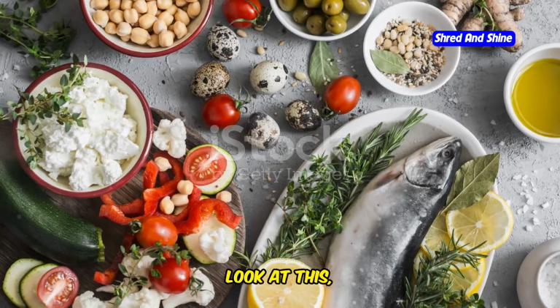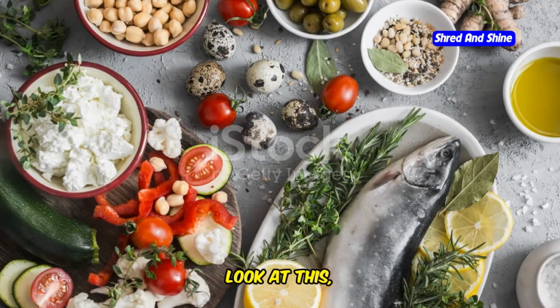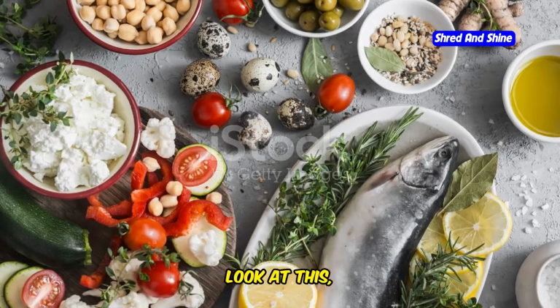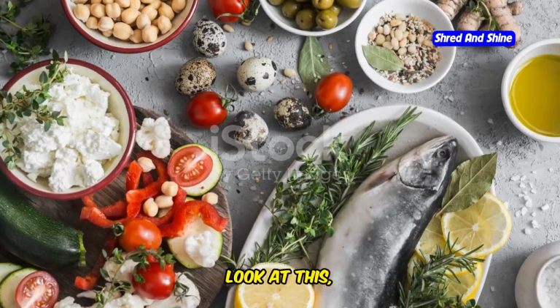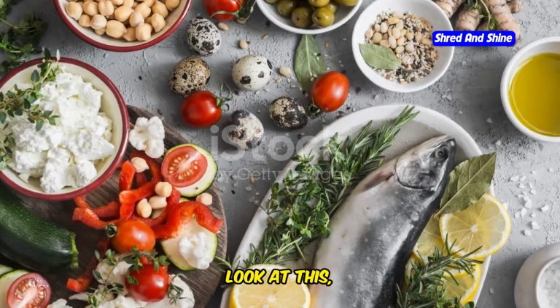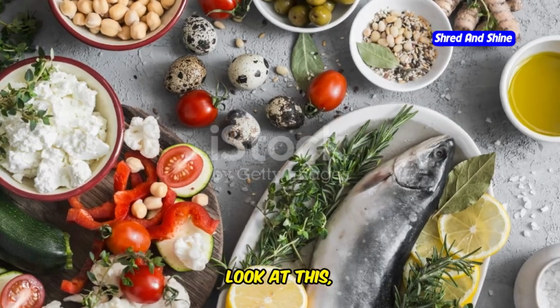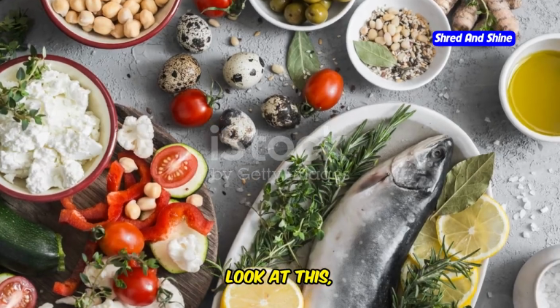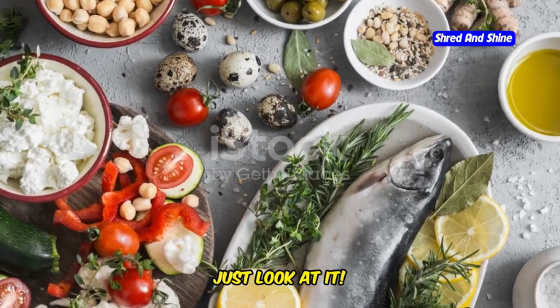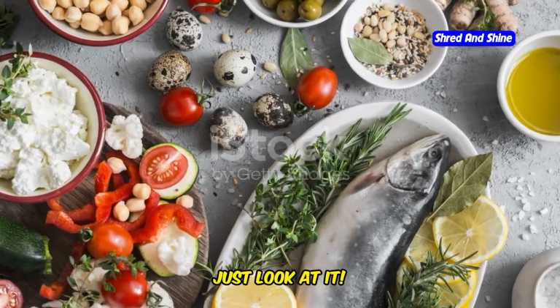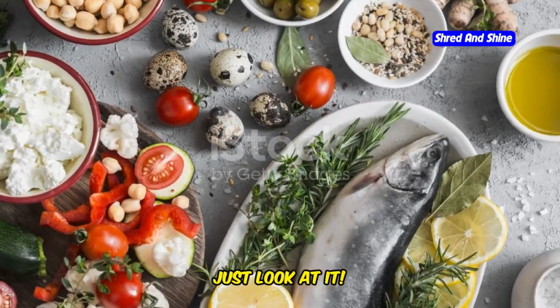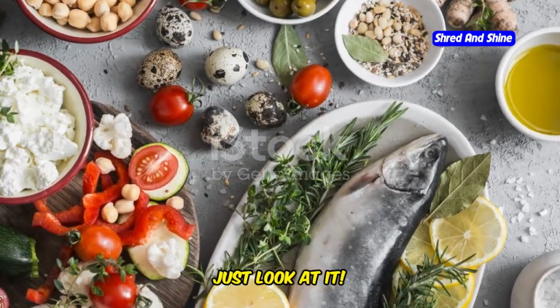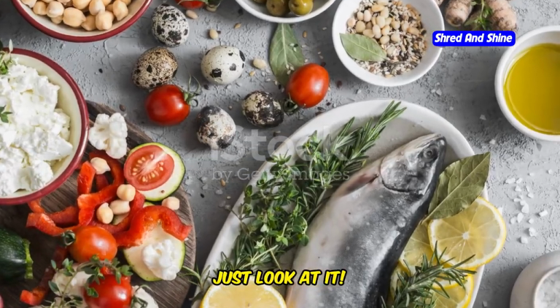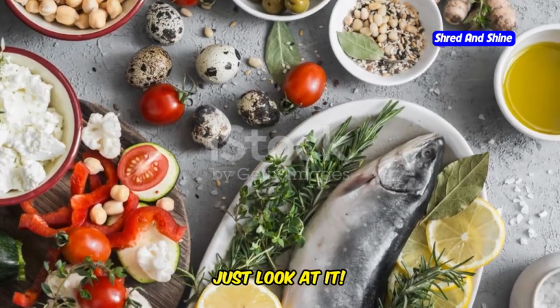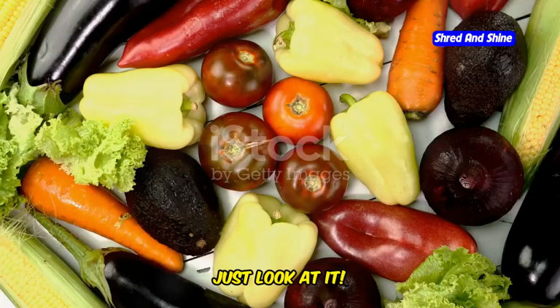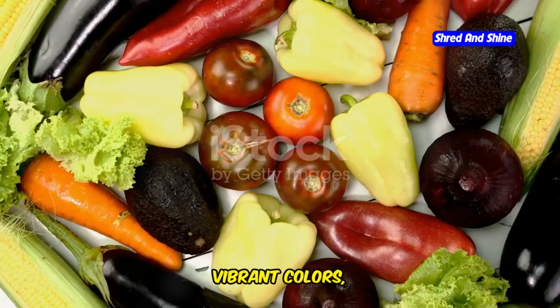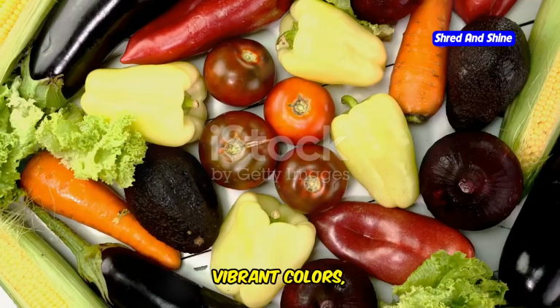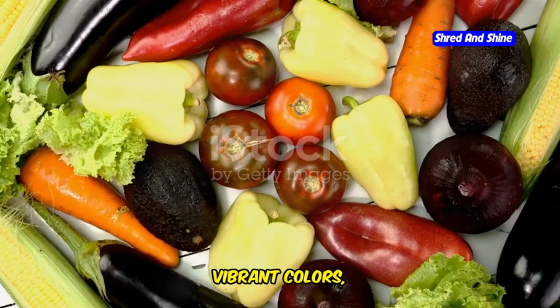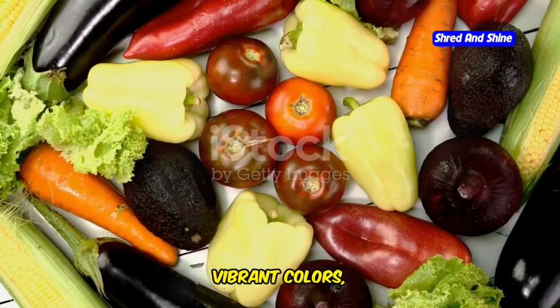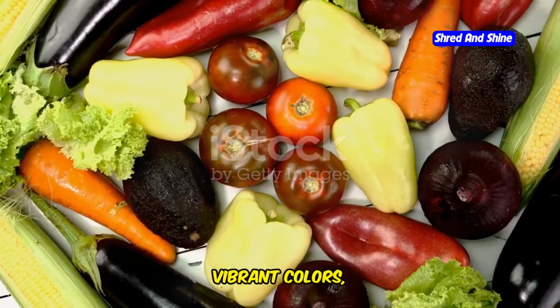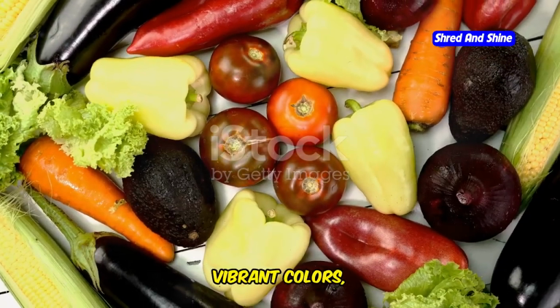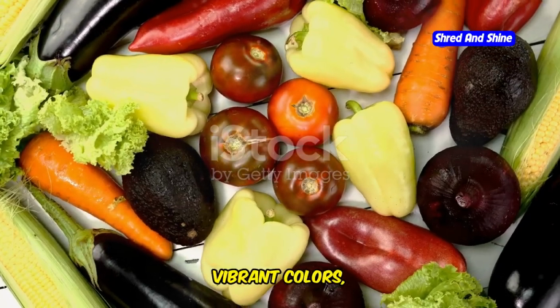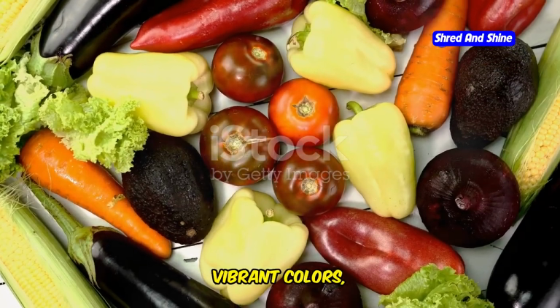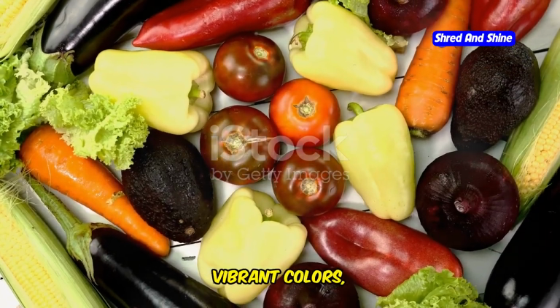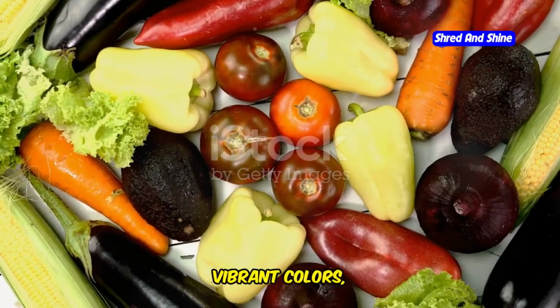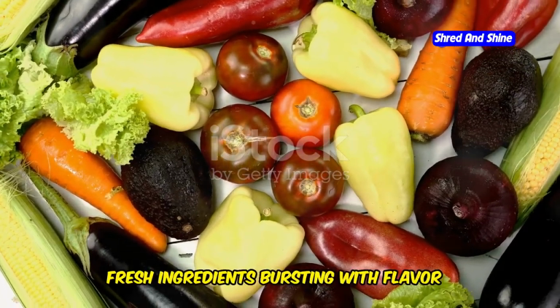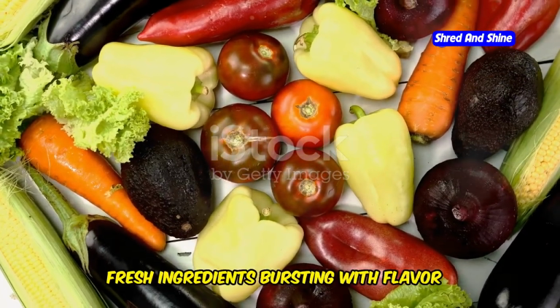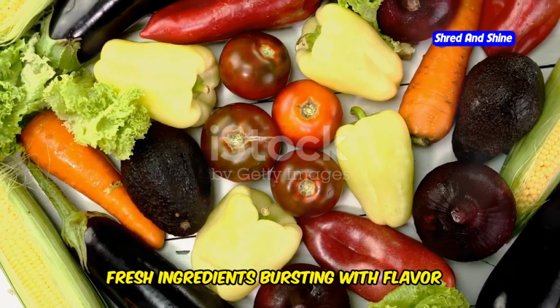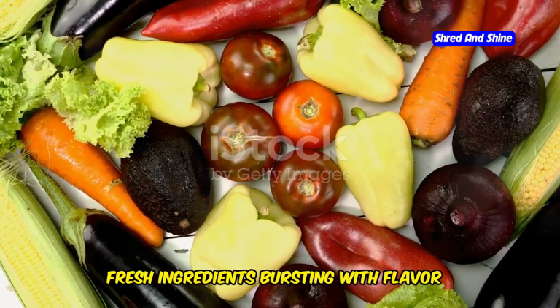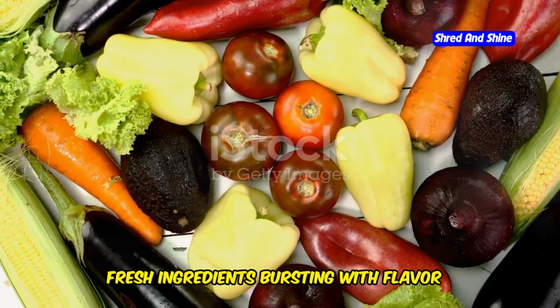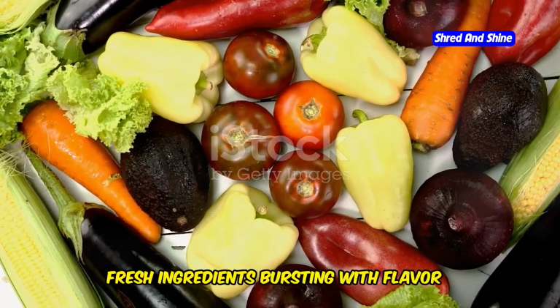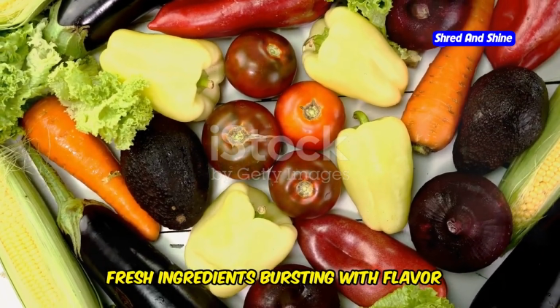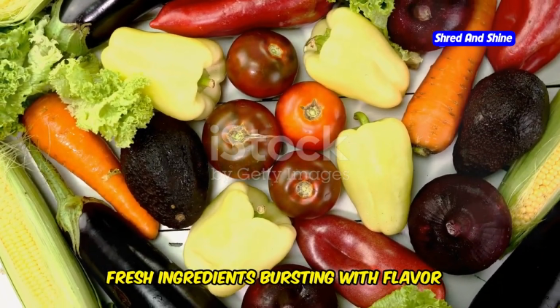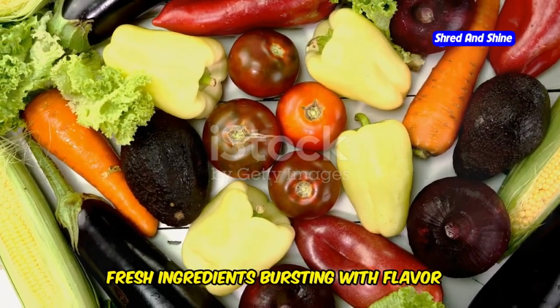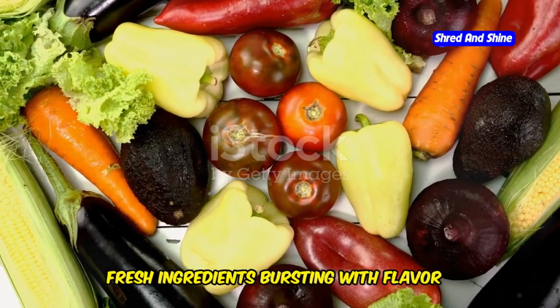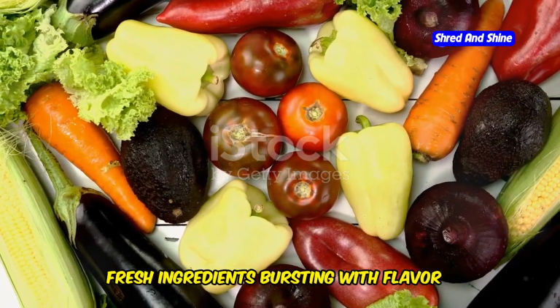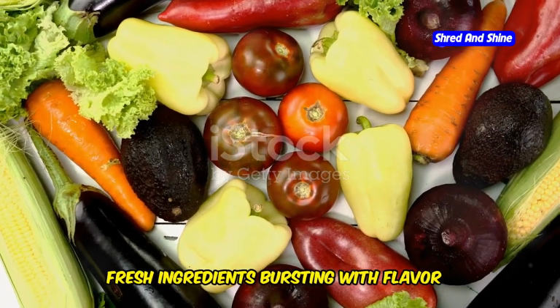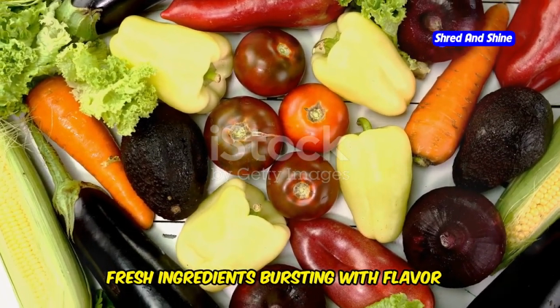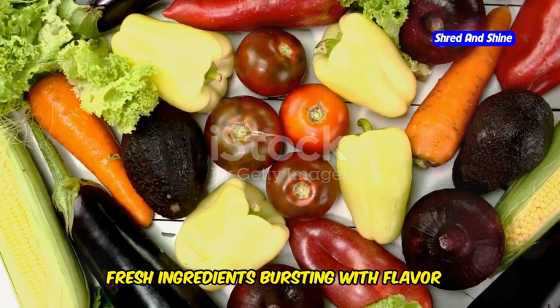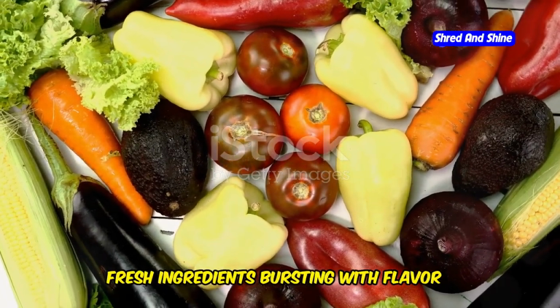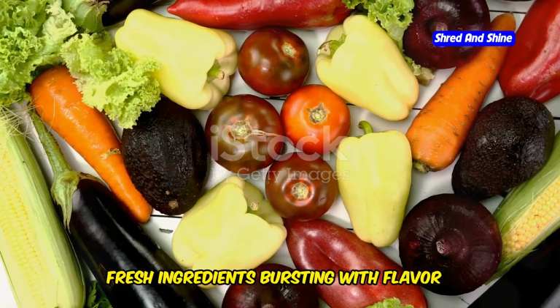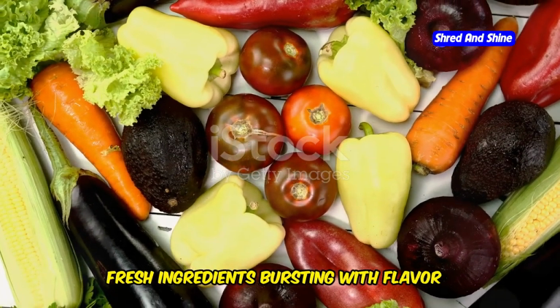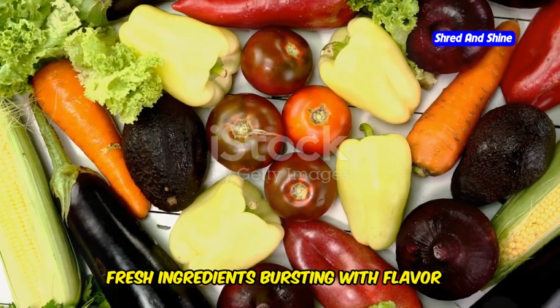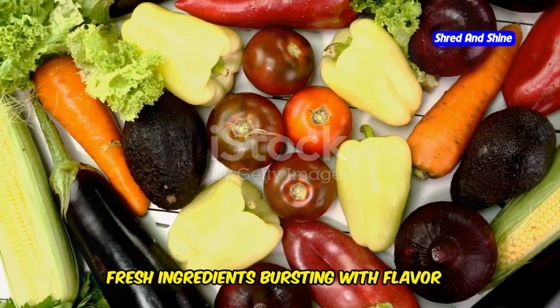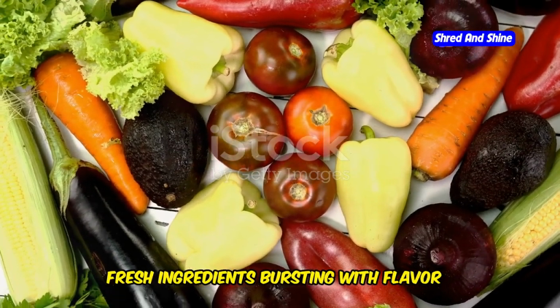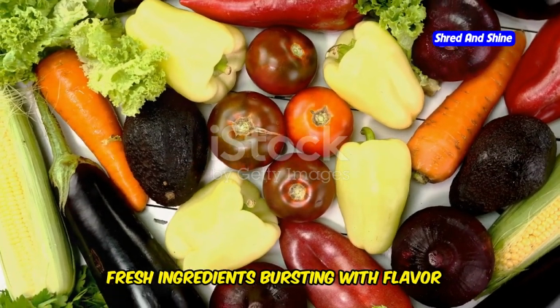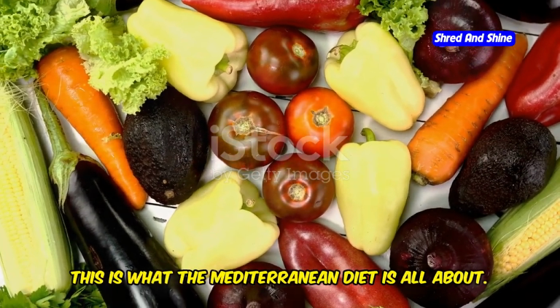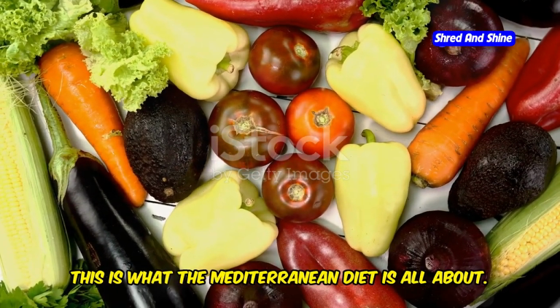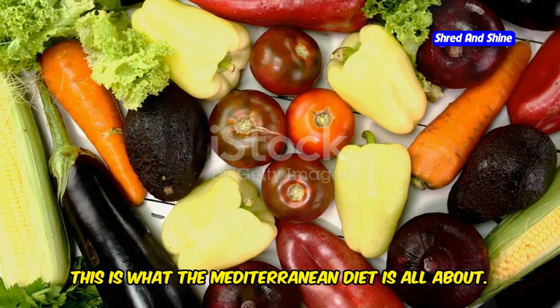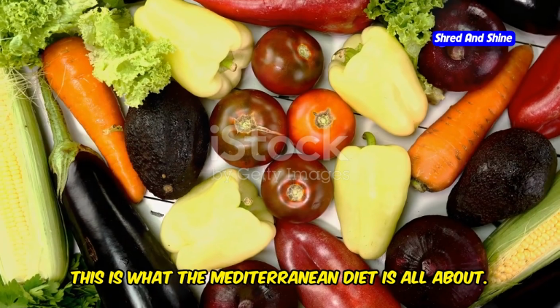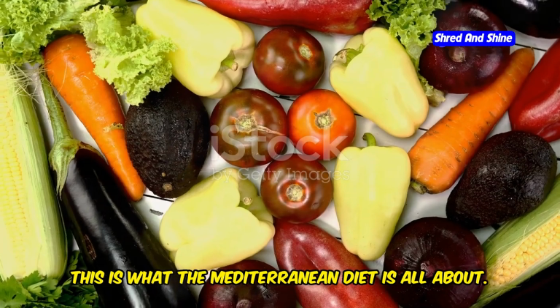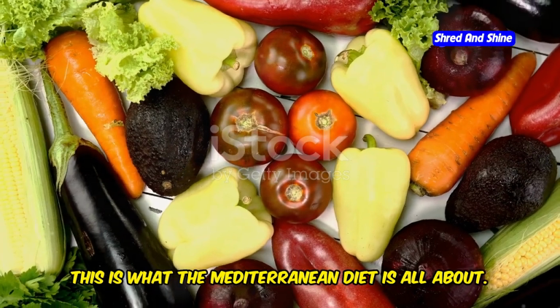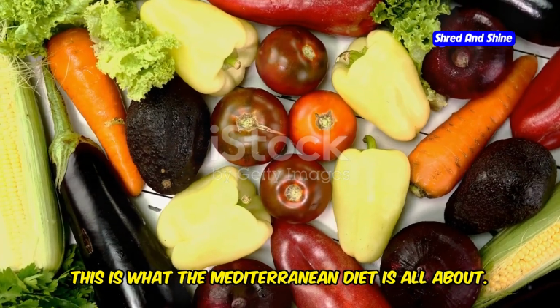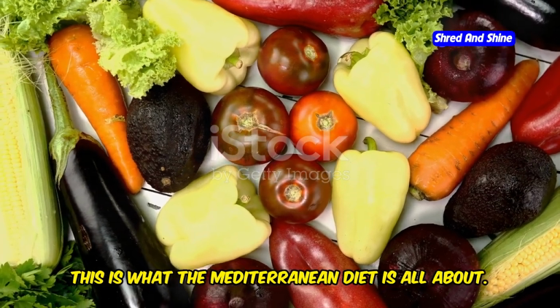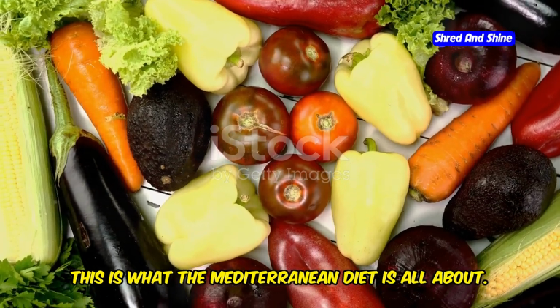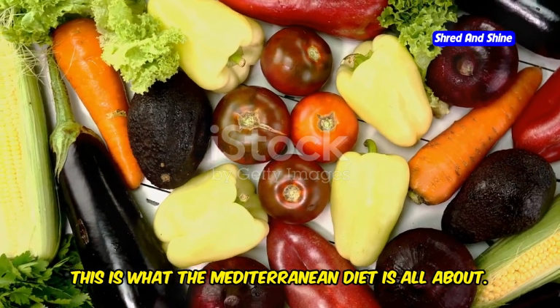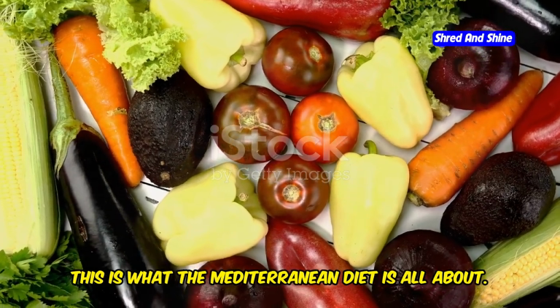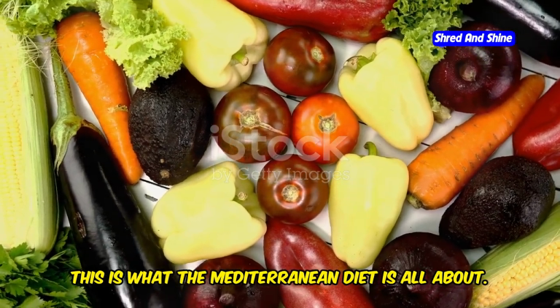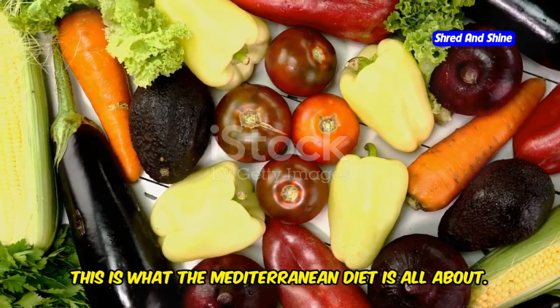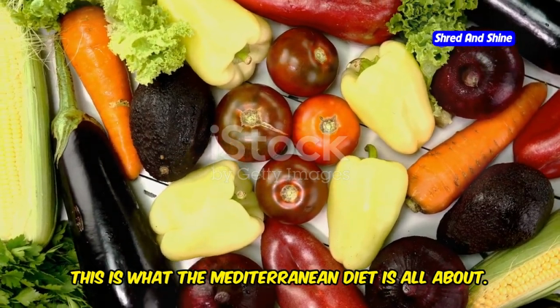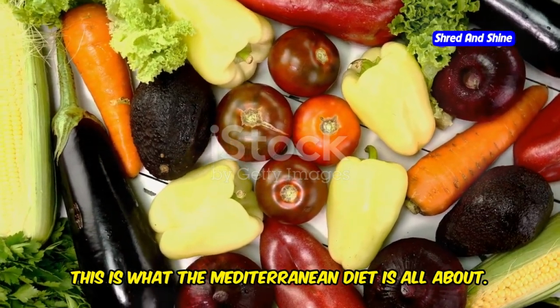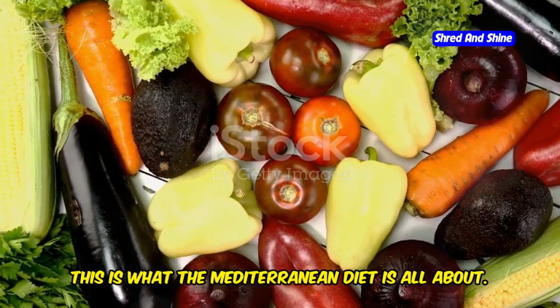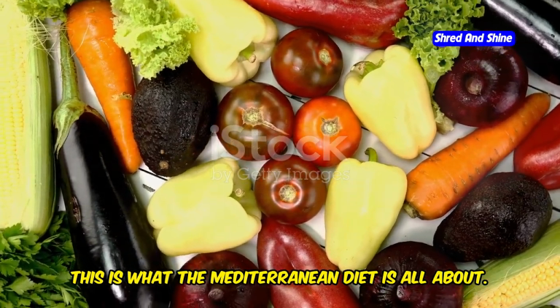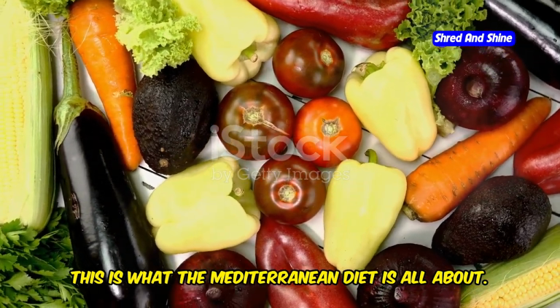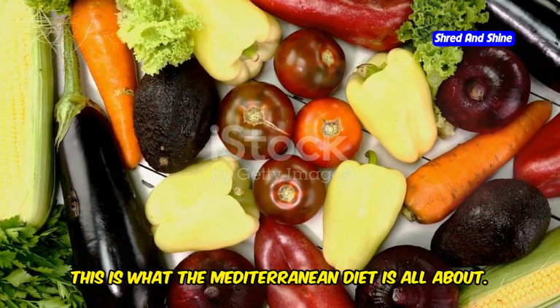Look at this, just look at it. Vibrant colors, fresh ingredients bursting with flavor. This is what the Mediterranean diet is all about.